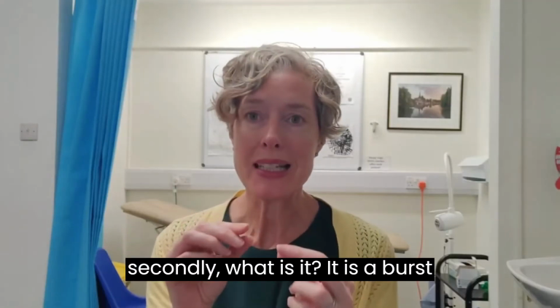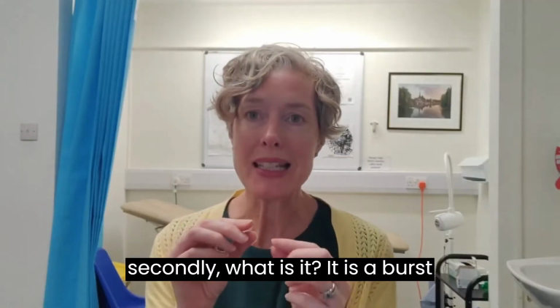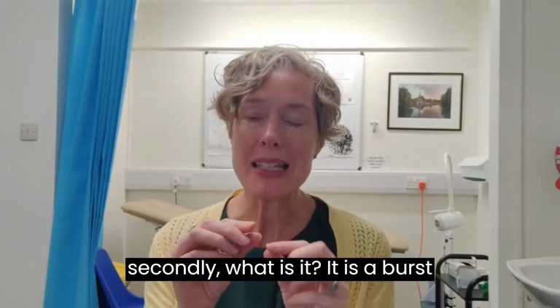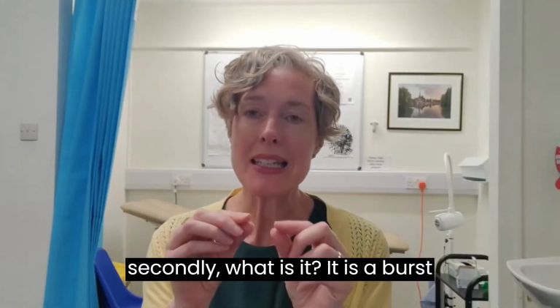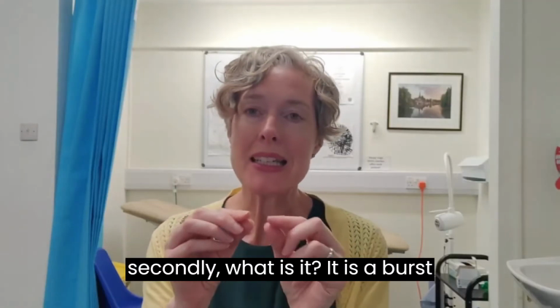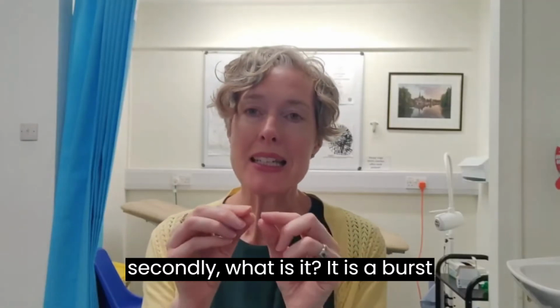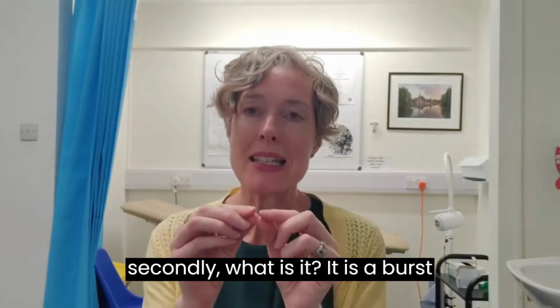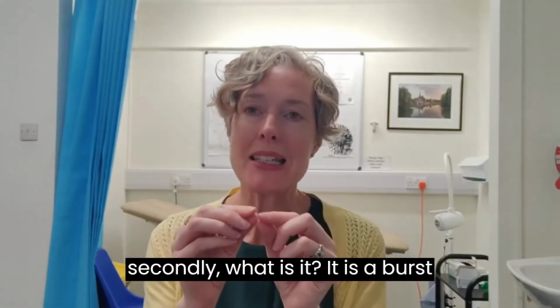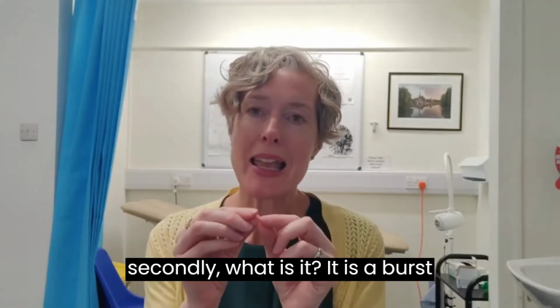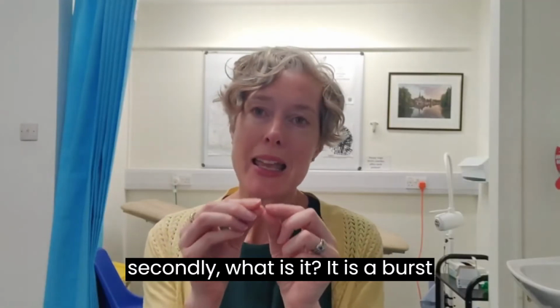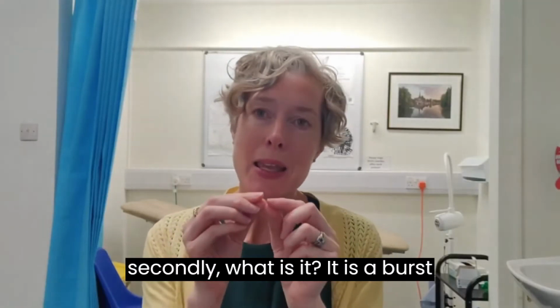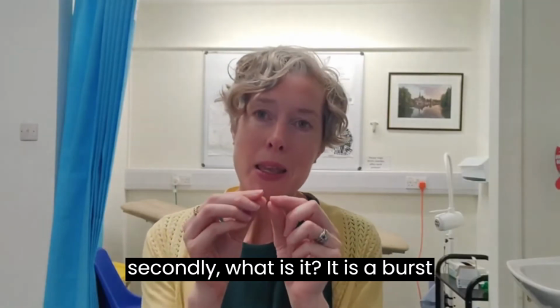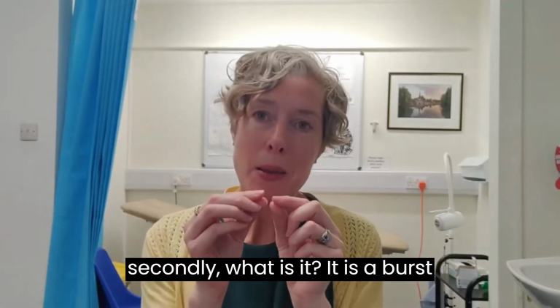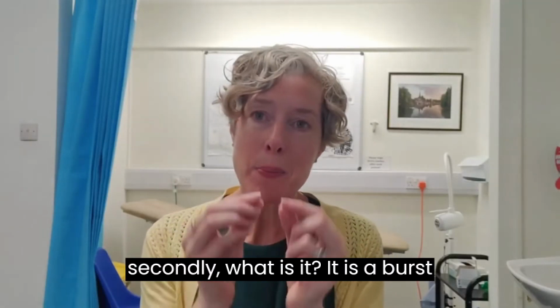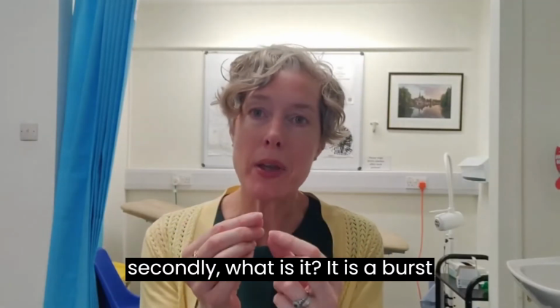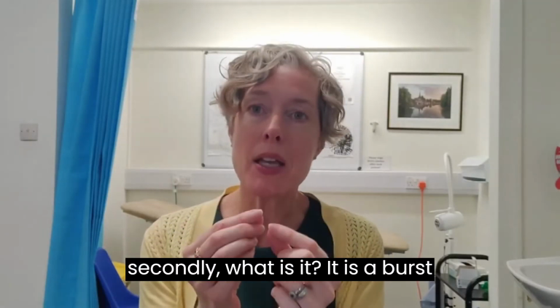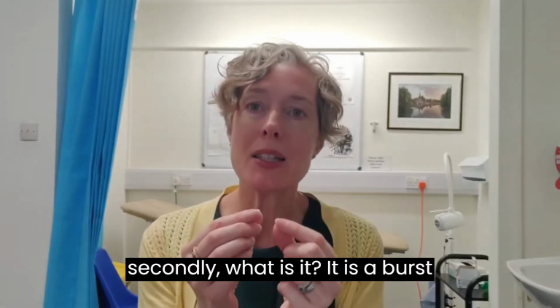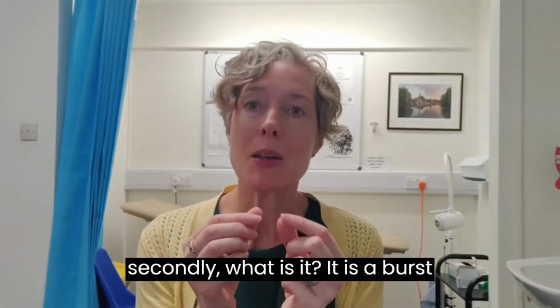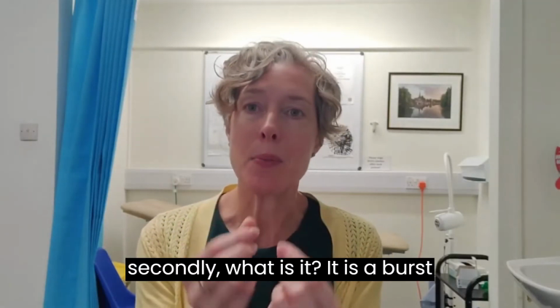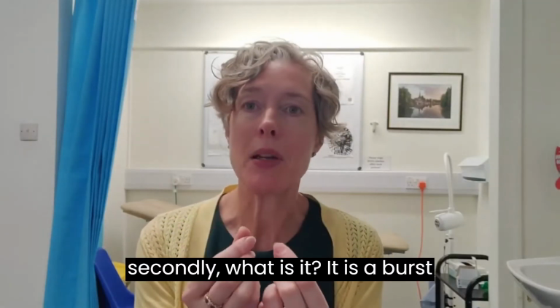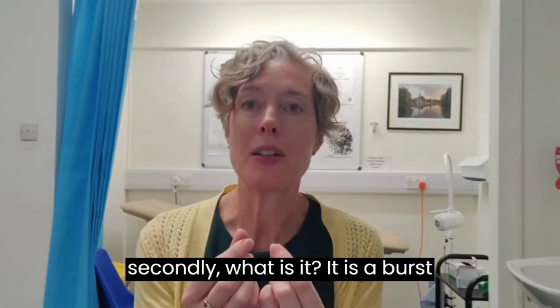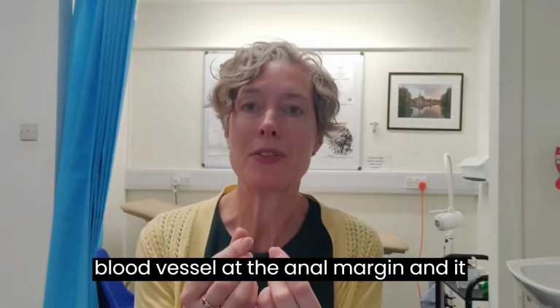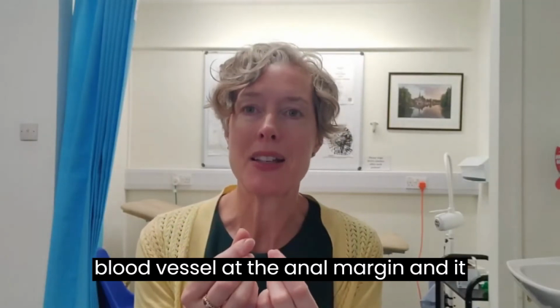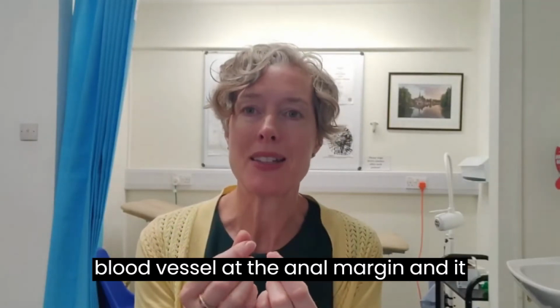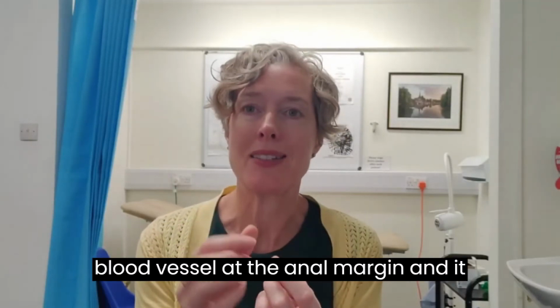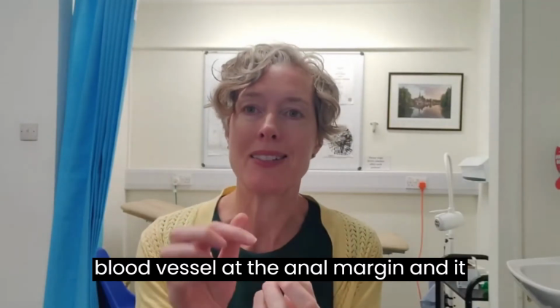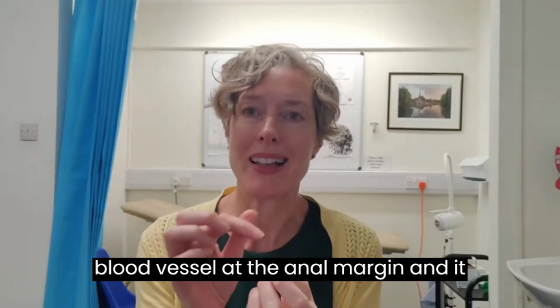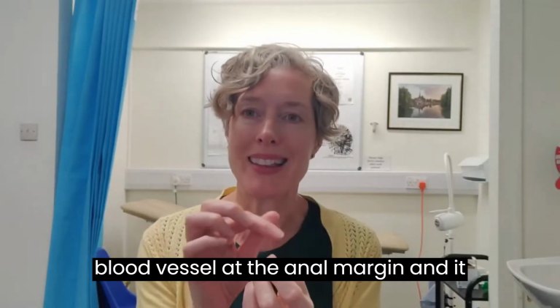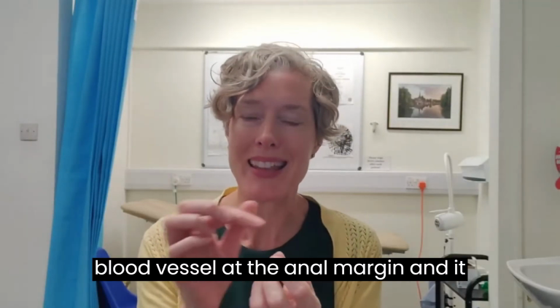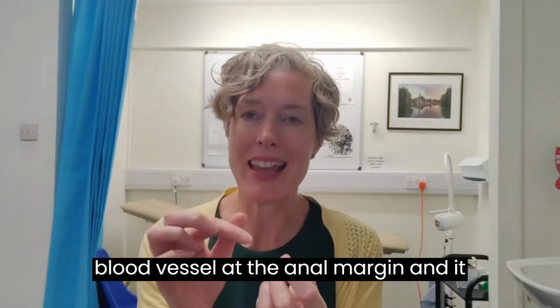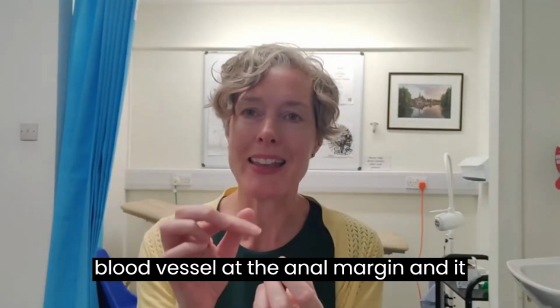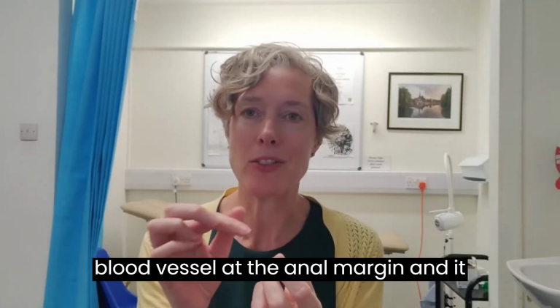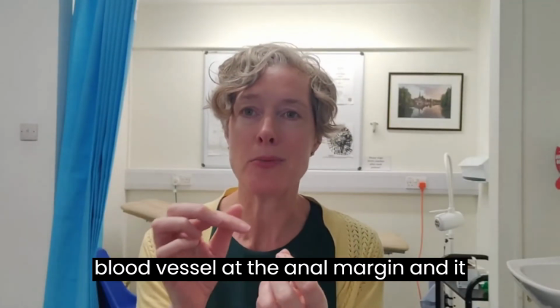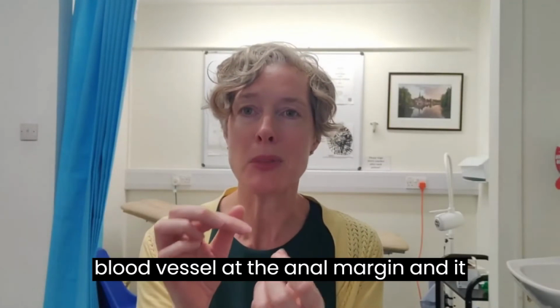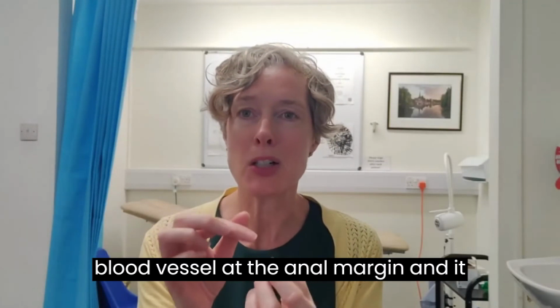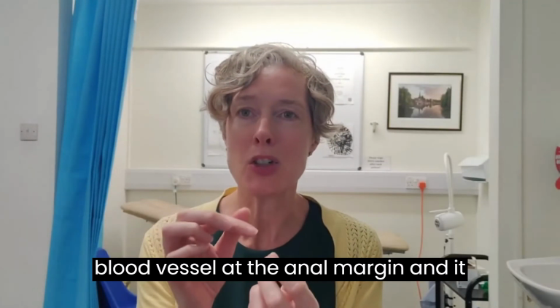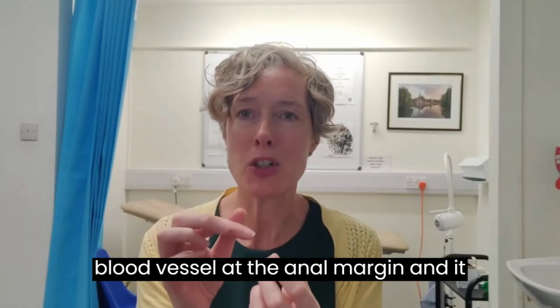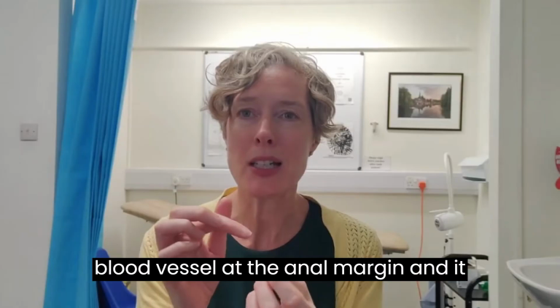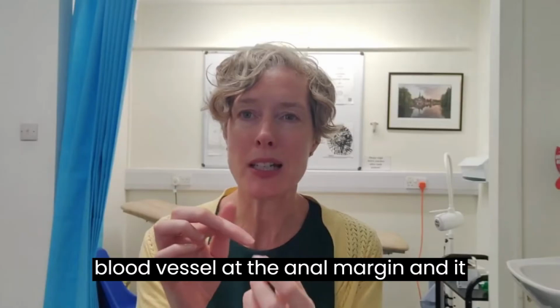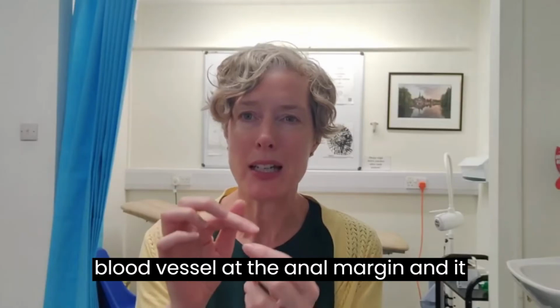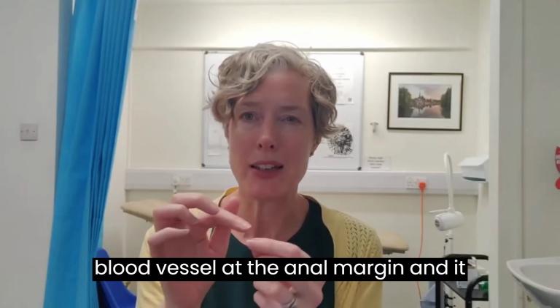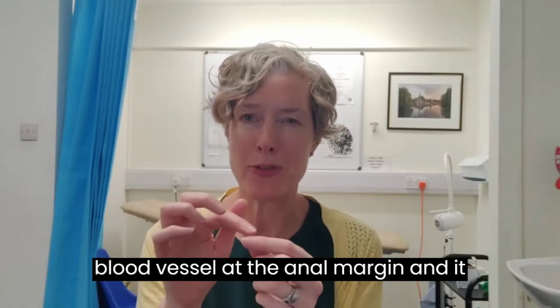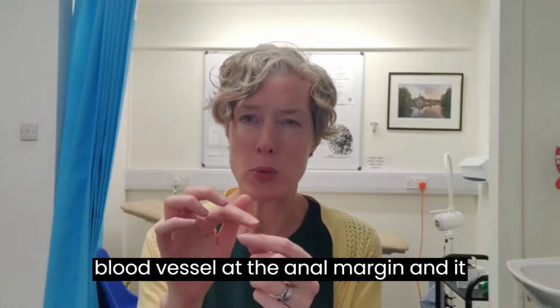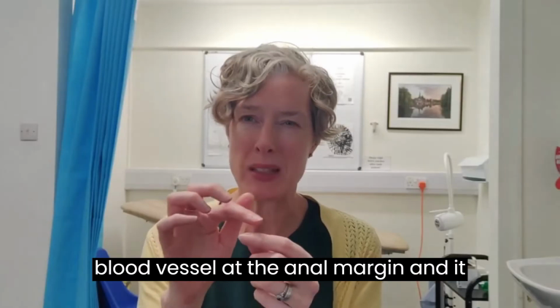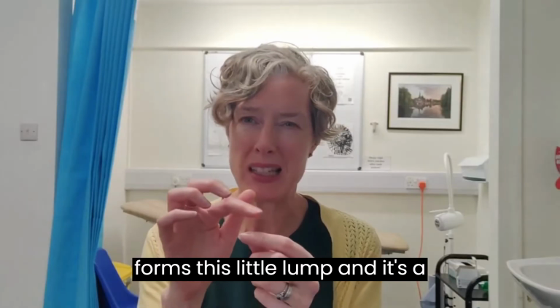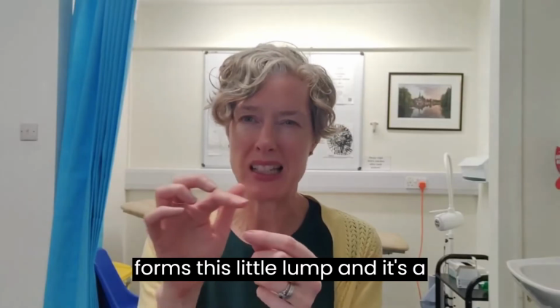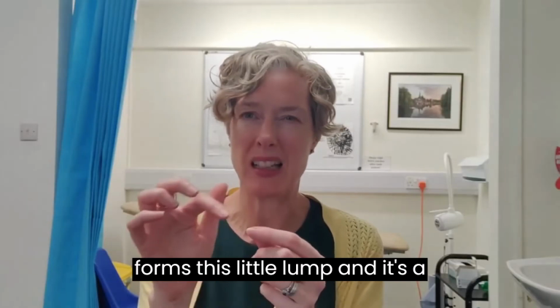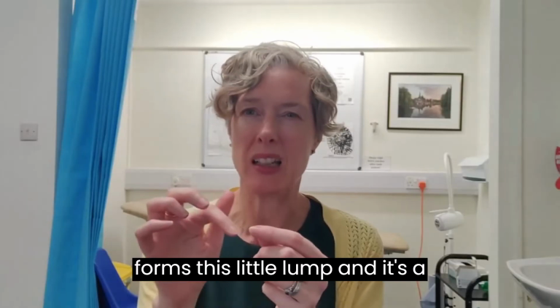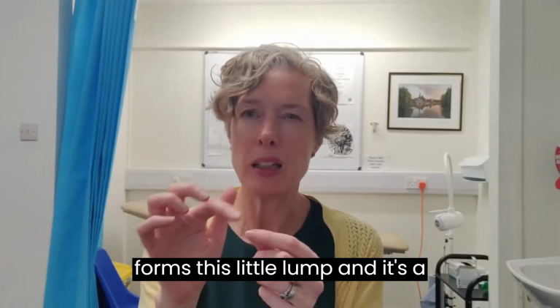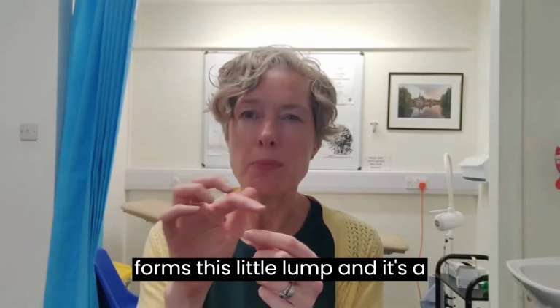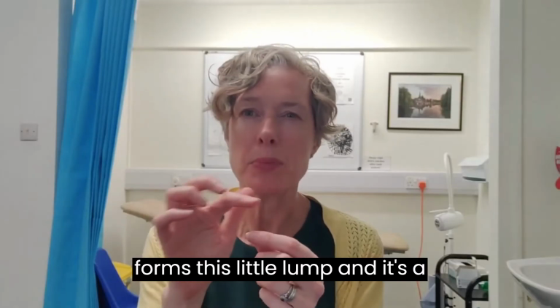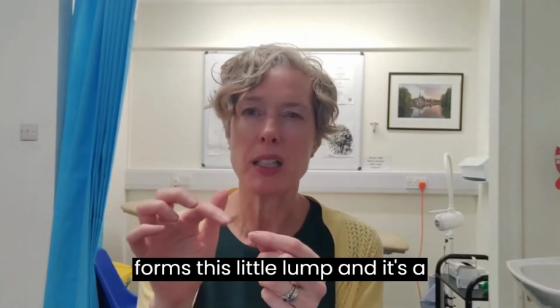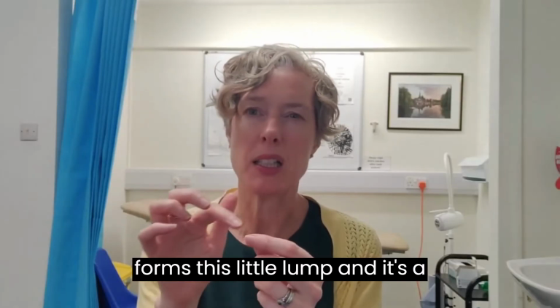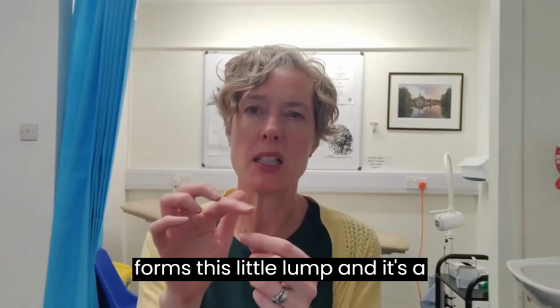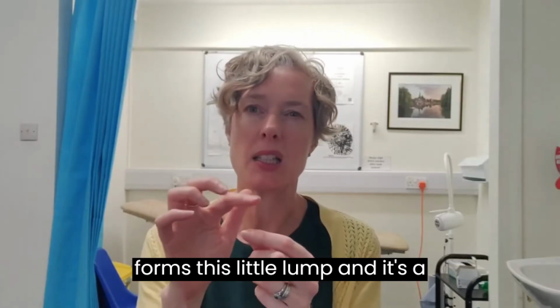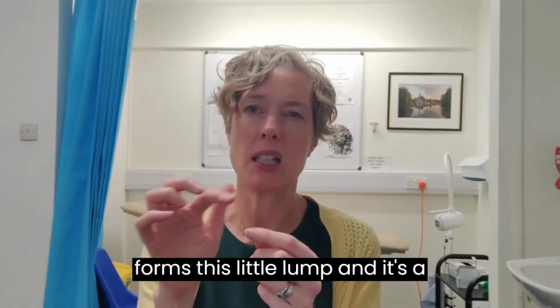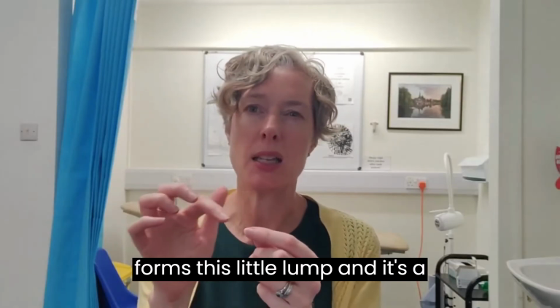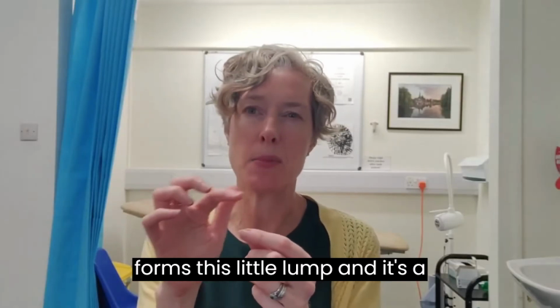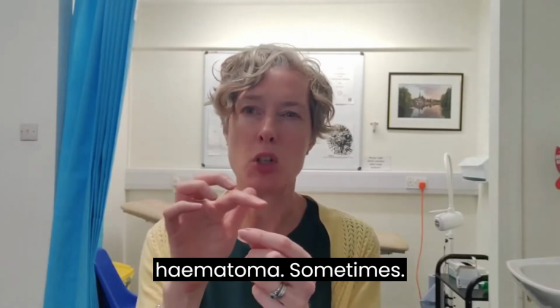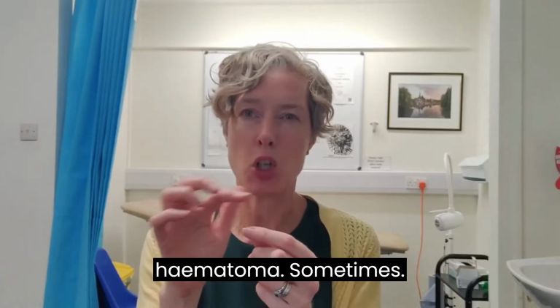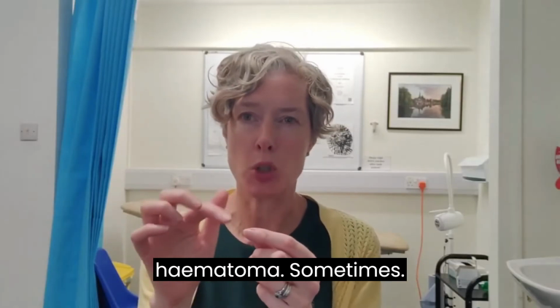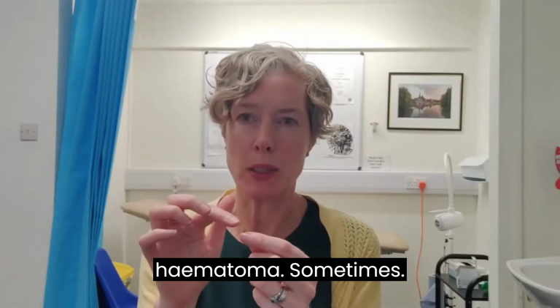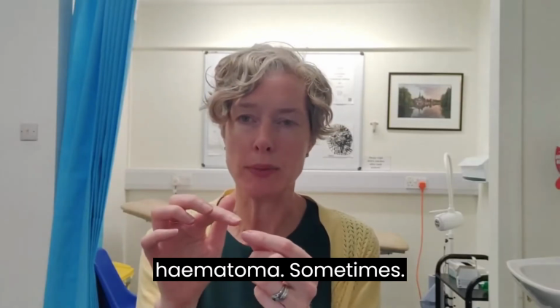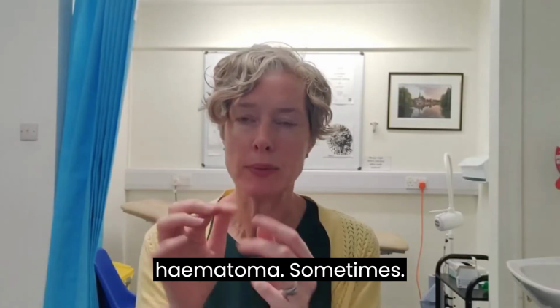Secondly, what is it? It is a burst blood vessel at the anal margin and it forms this little lump — it's a haematoma.